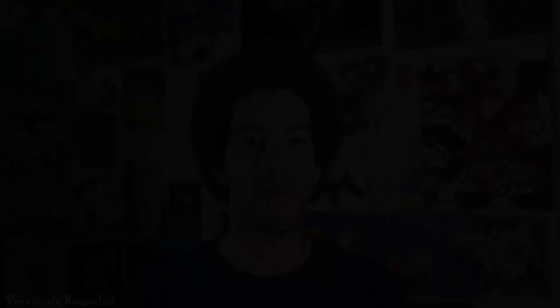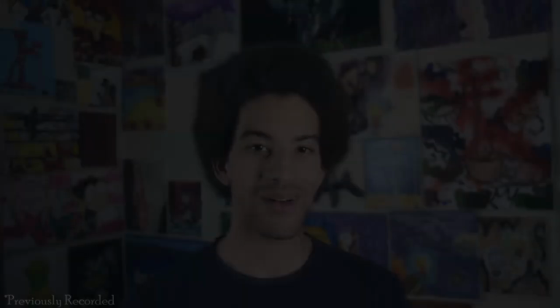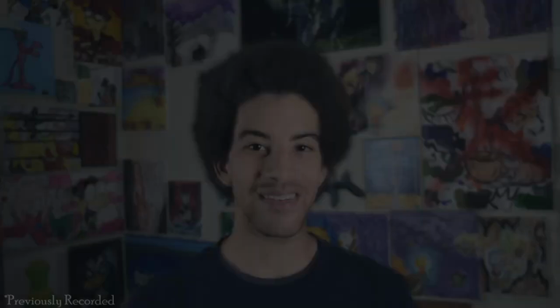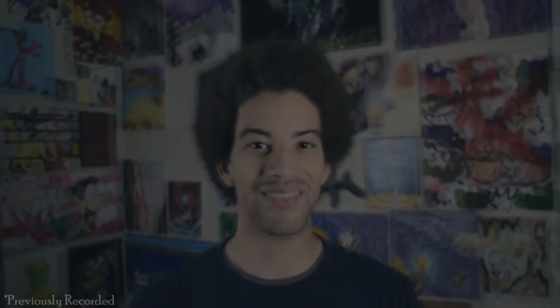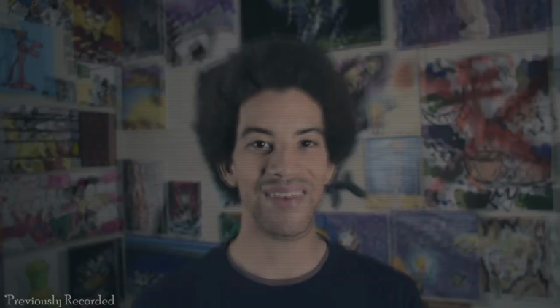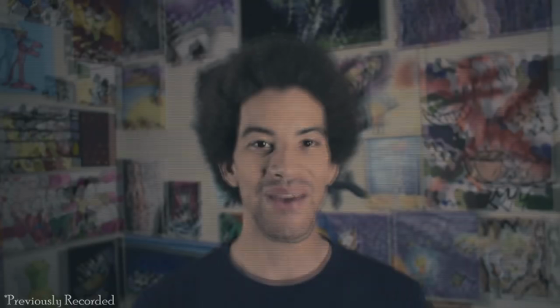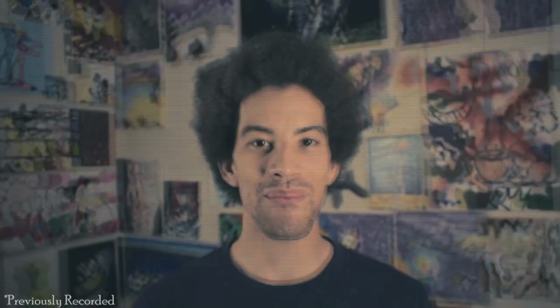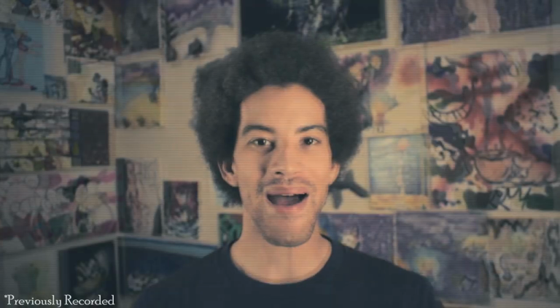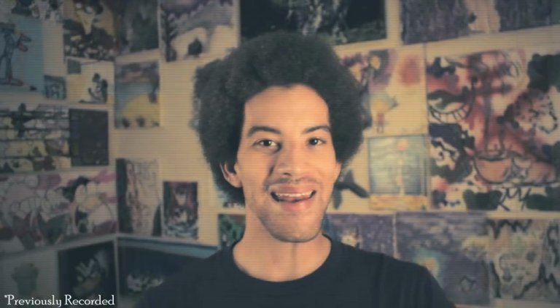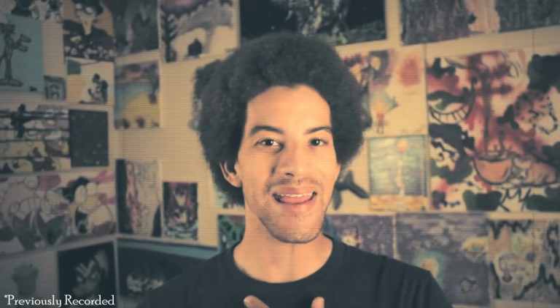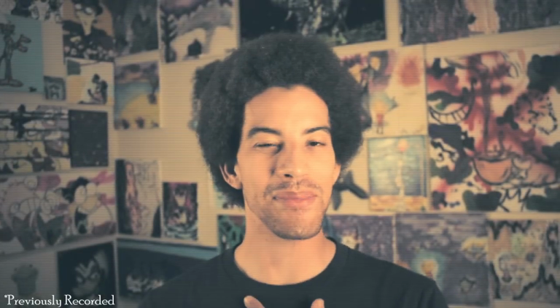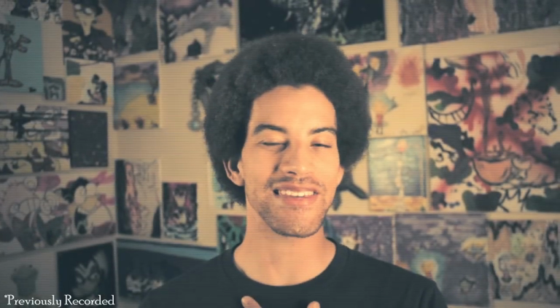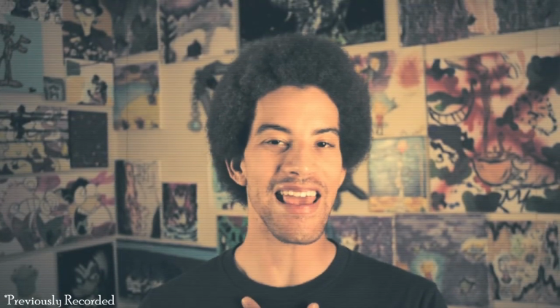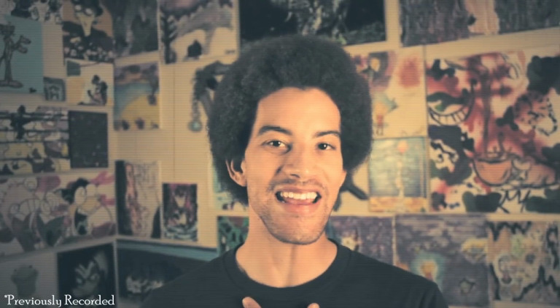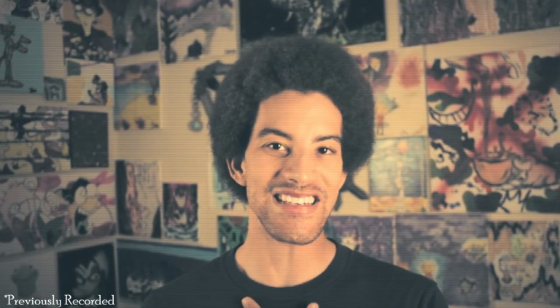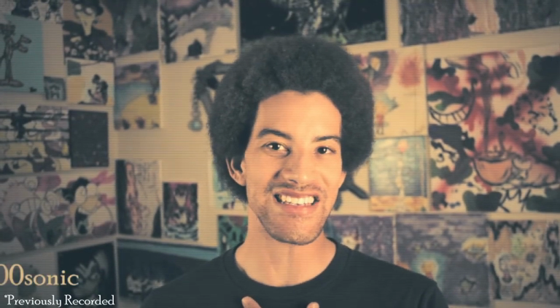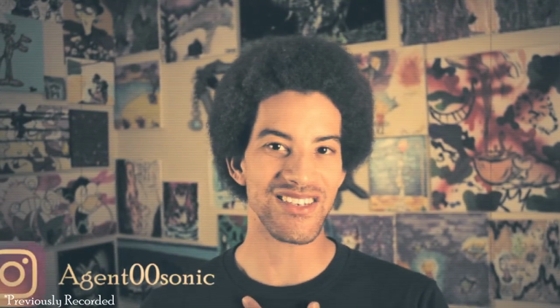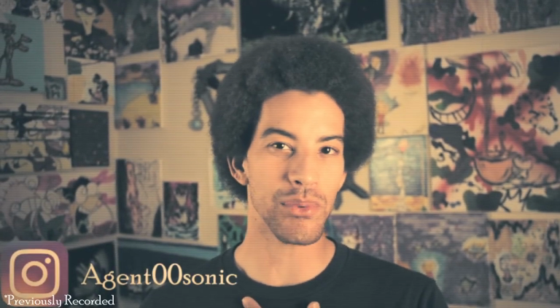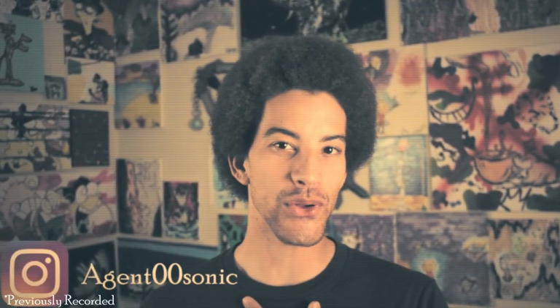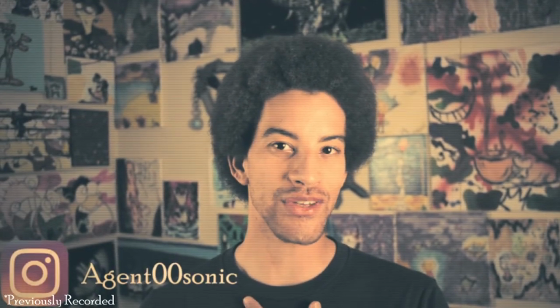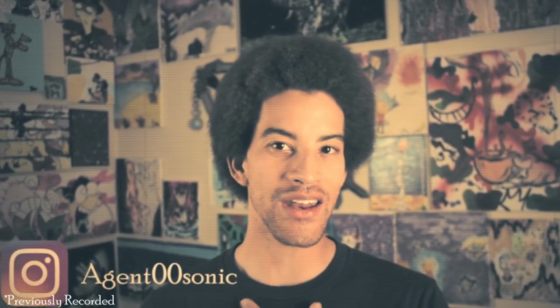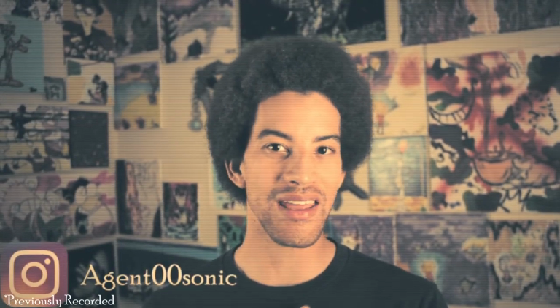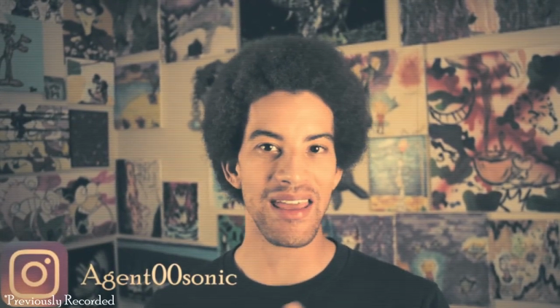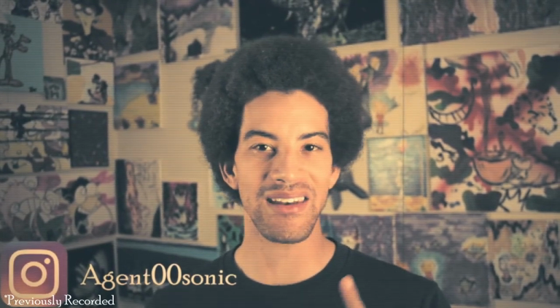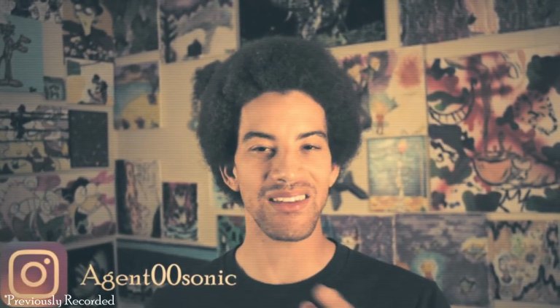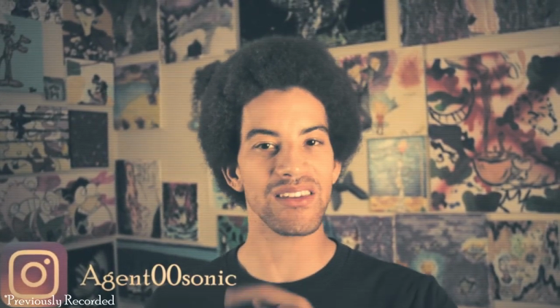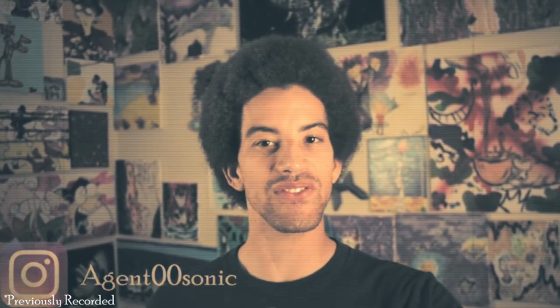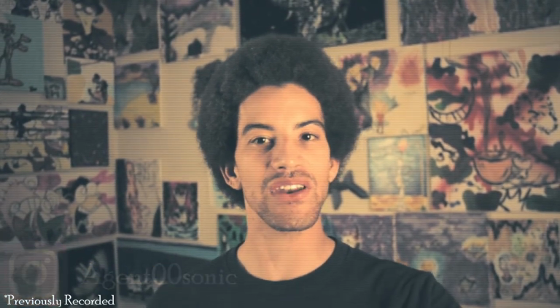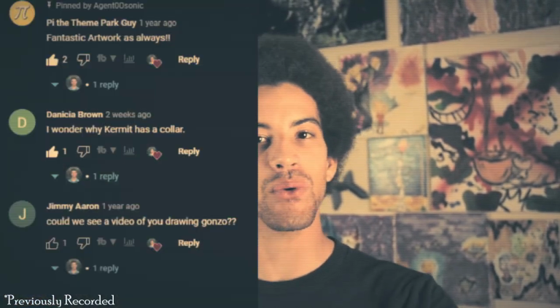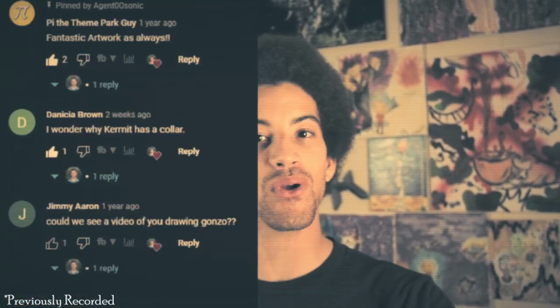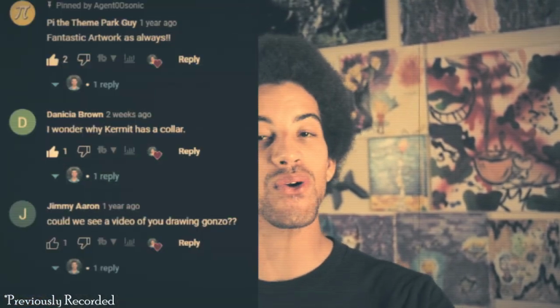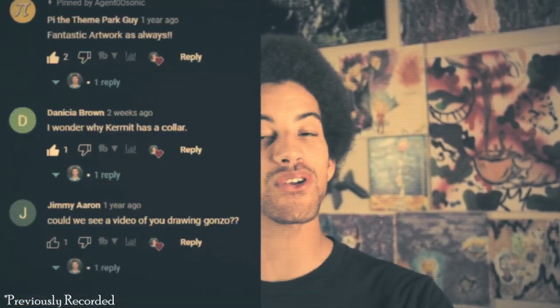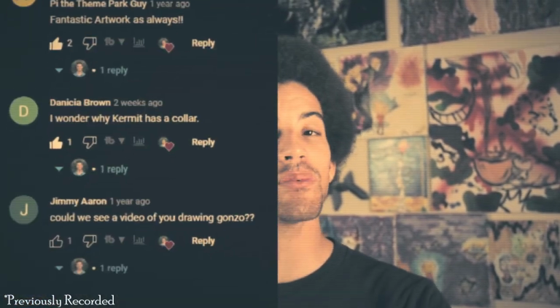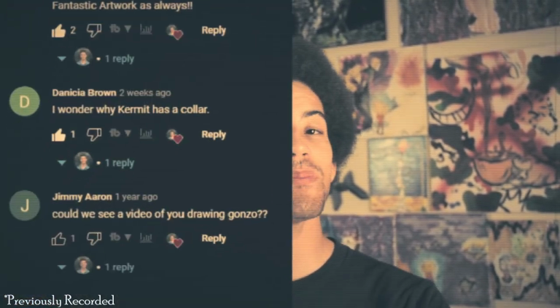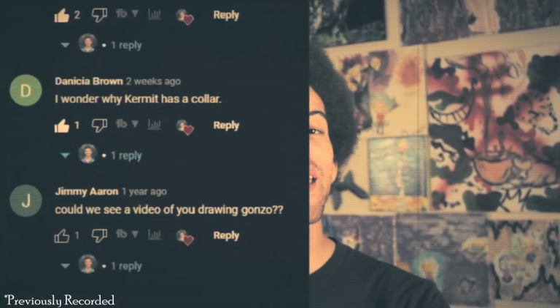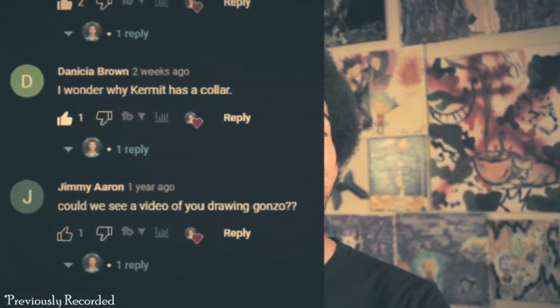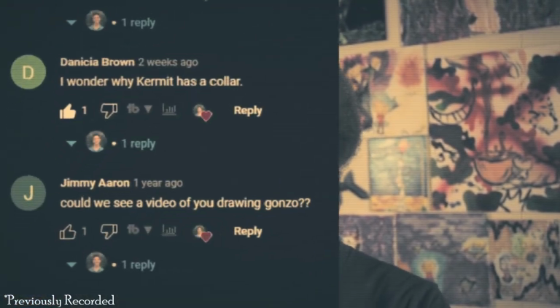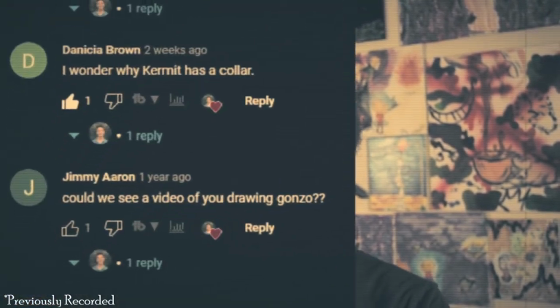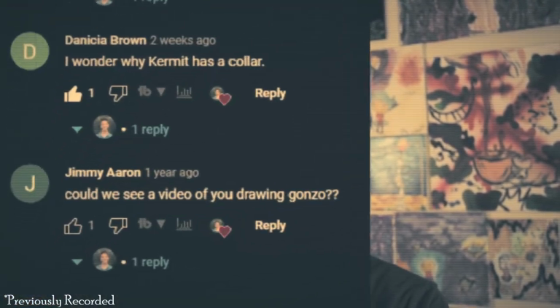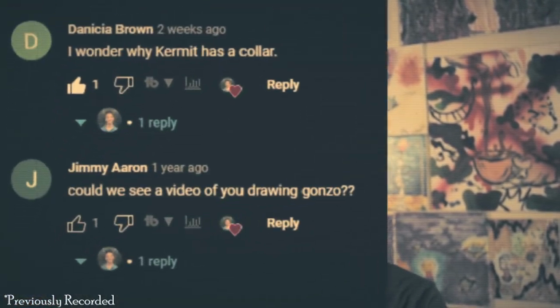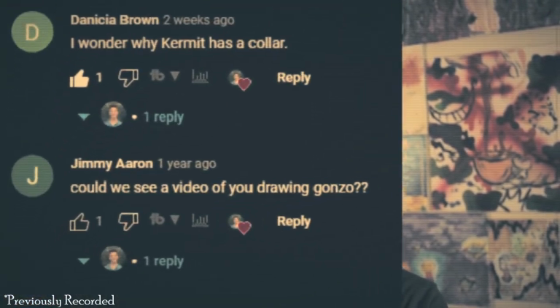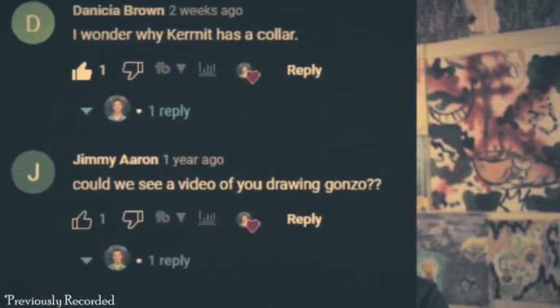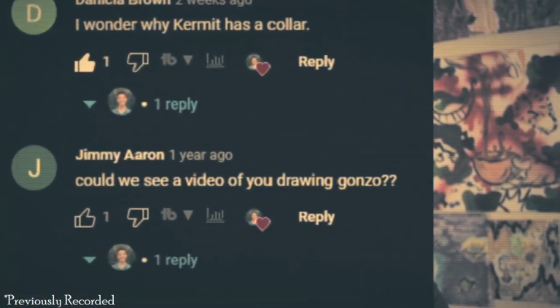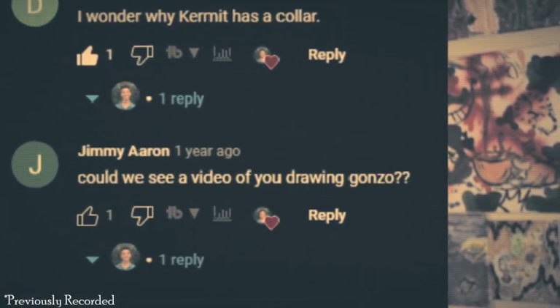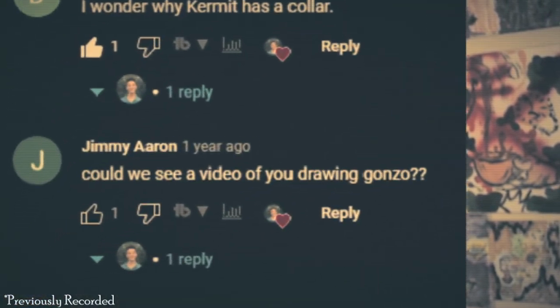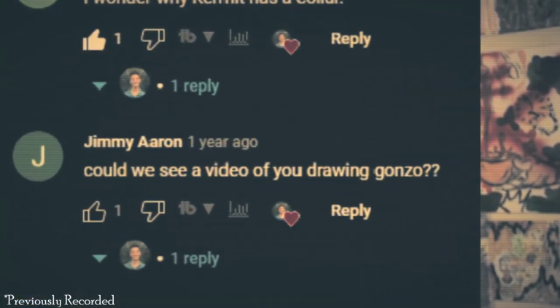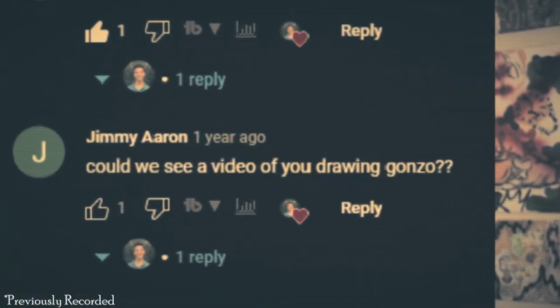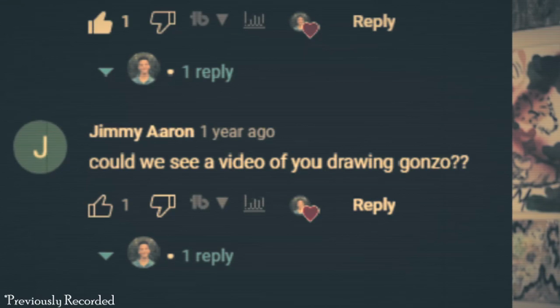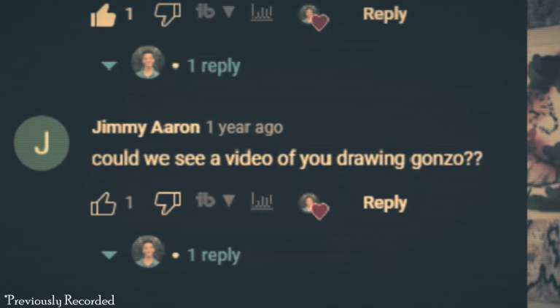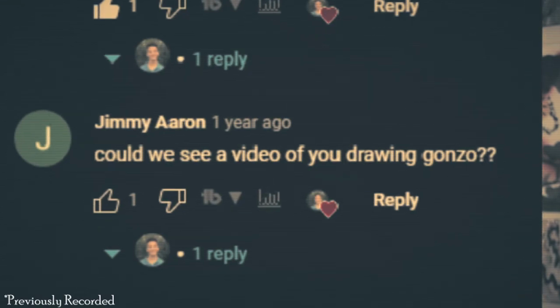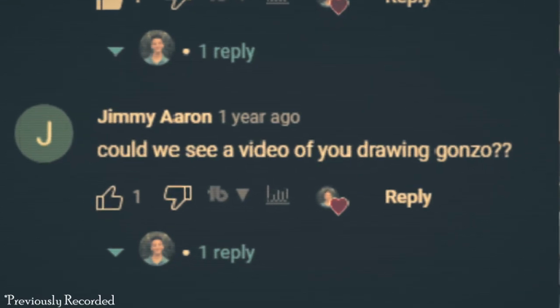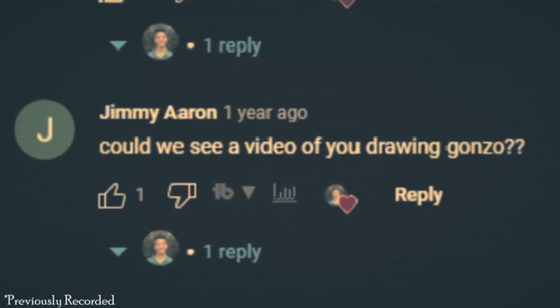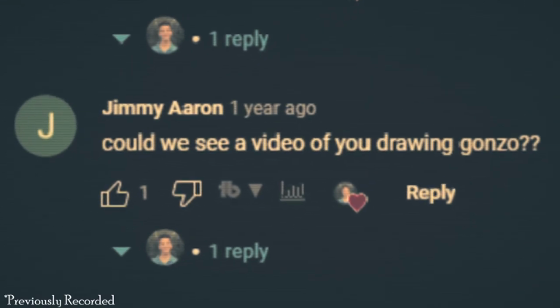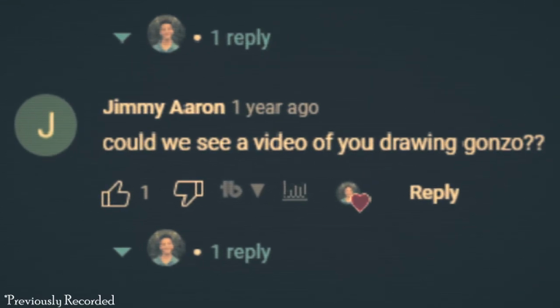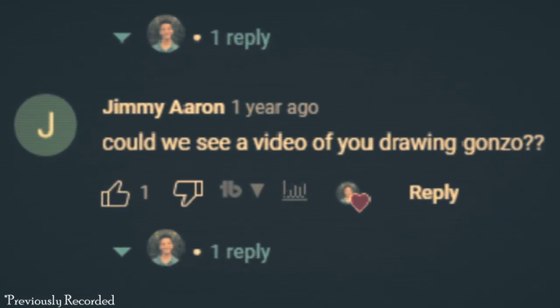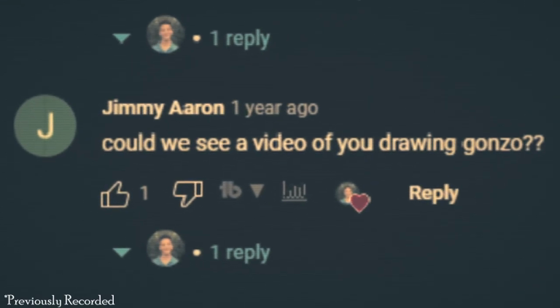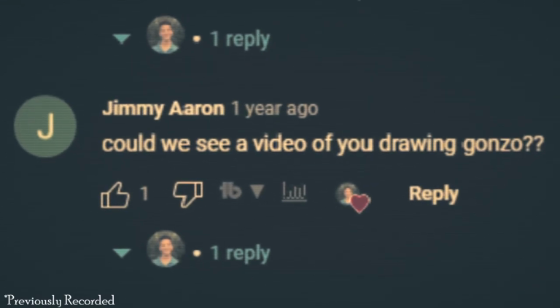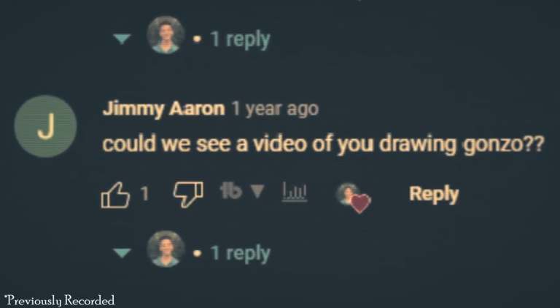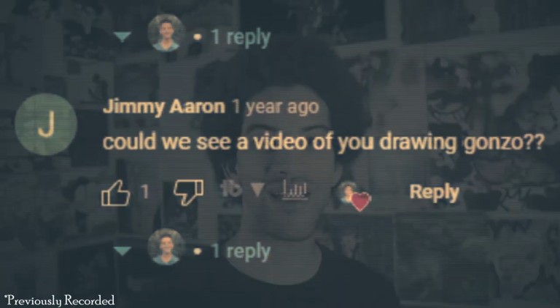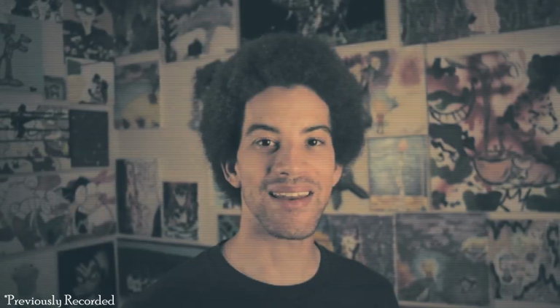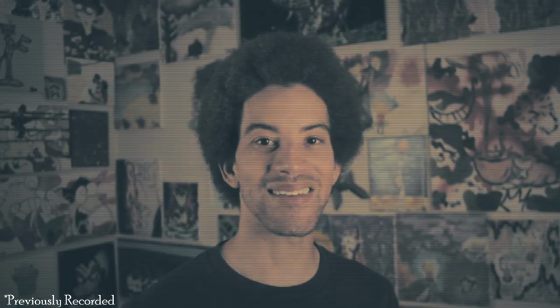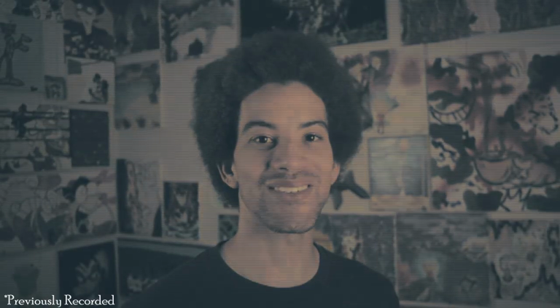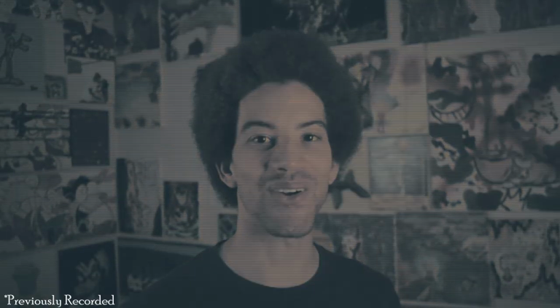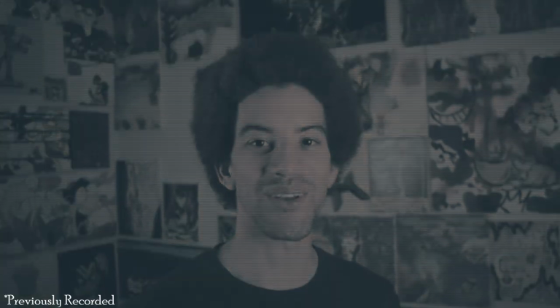Welcome to the video. My name is Agent 00 Sonic and in this video we're going to be painting Gonzo from the Muppets. Let's go ahead and get started.